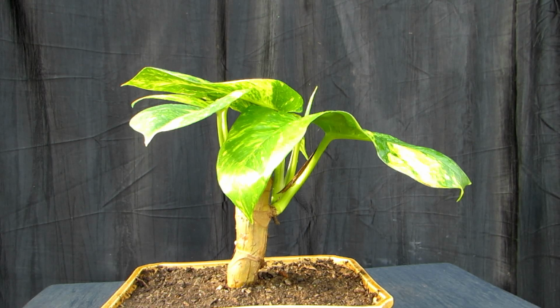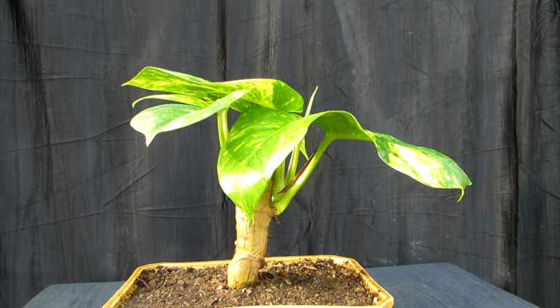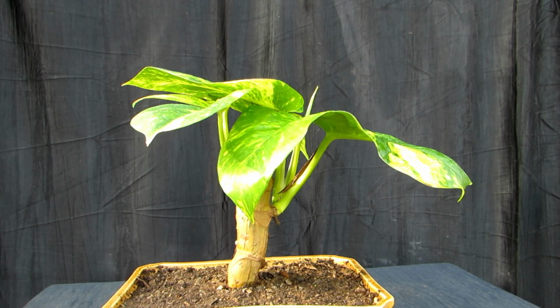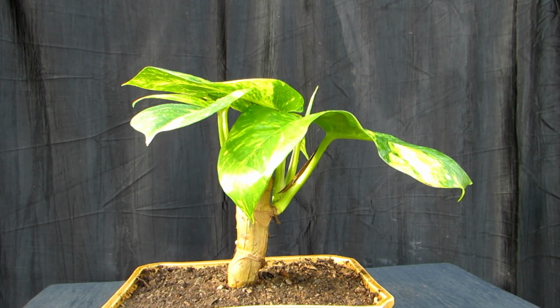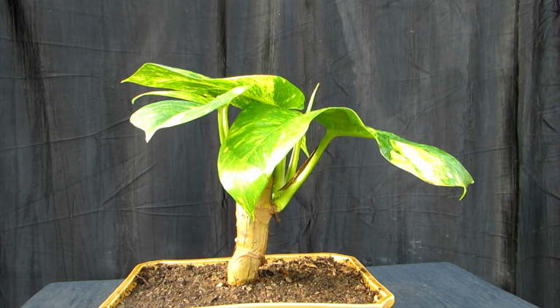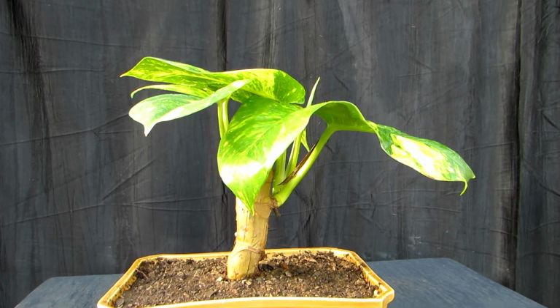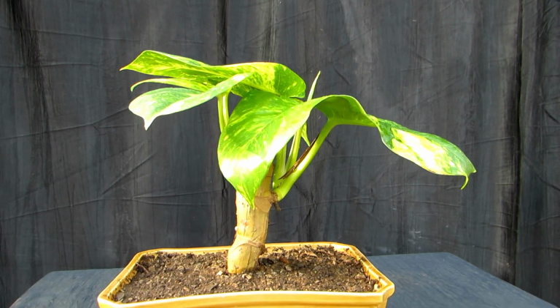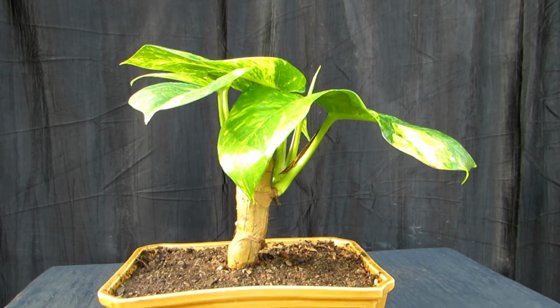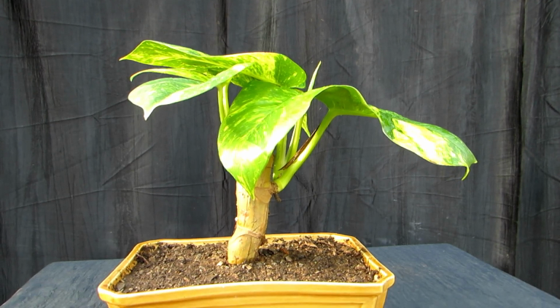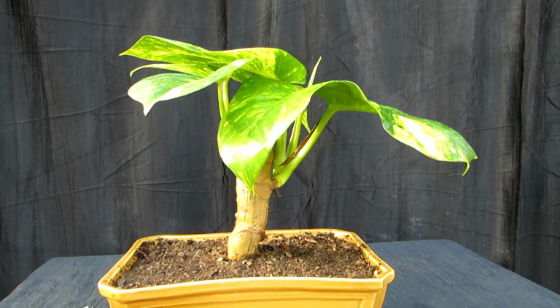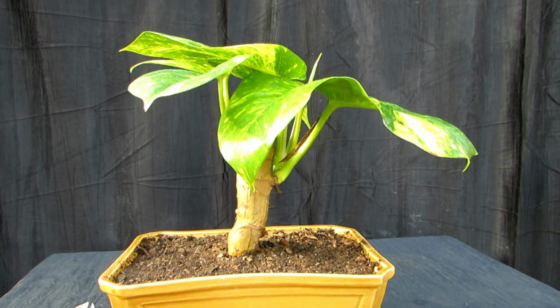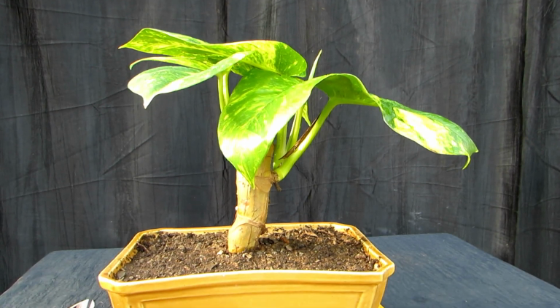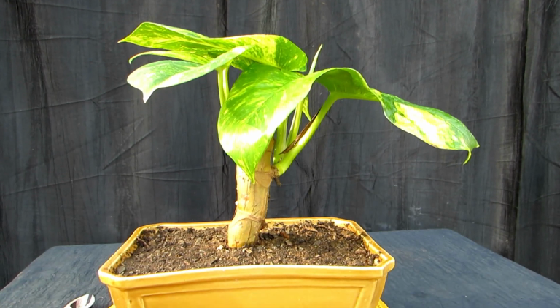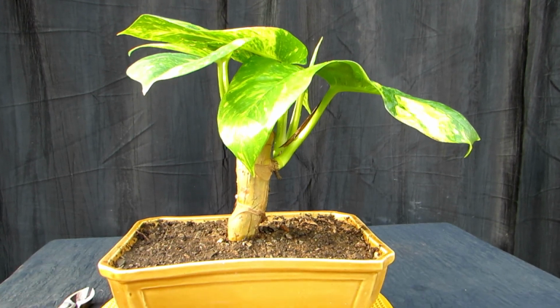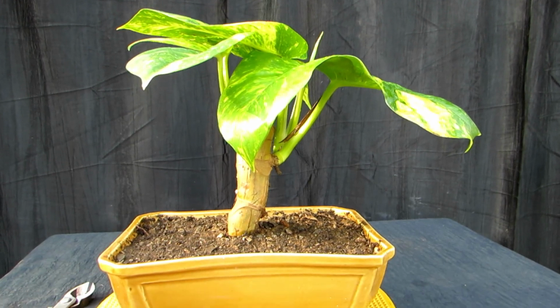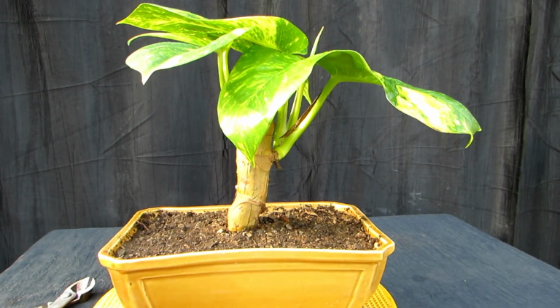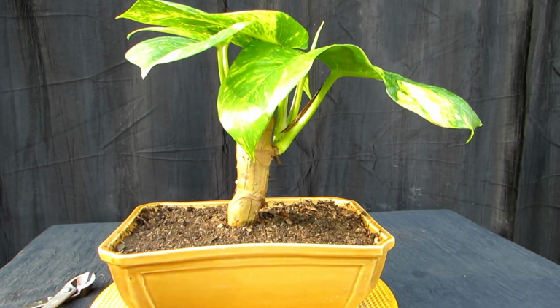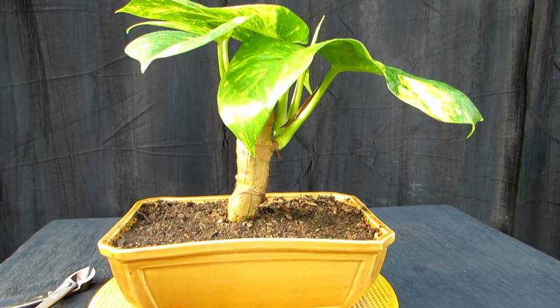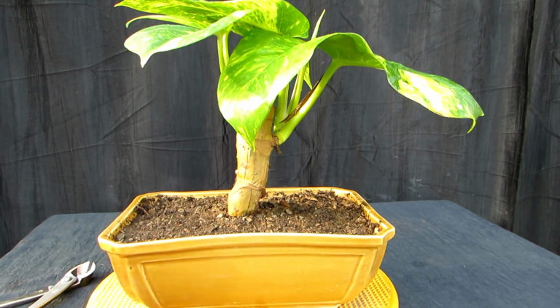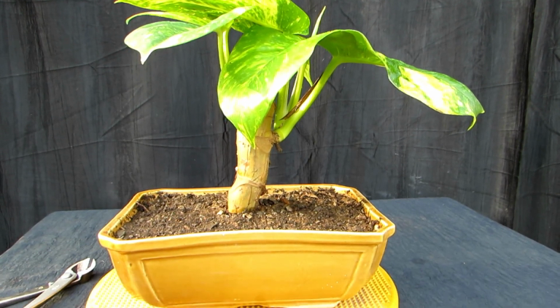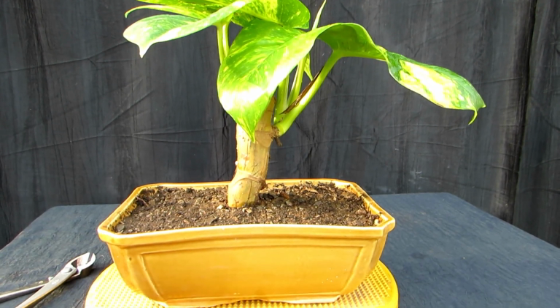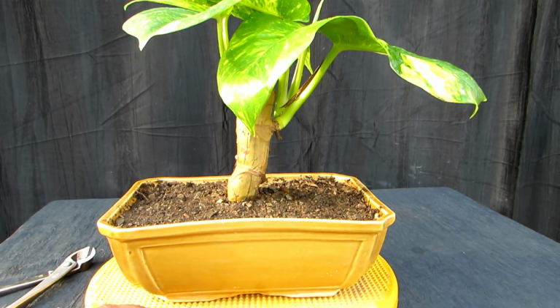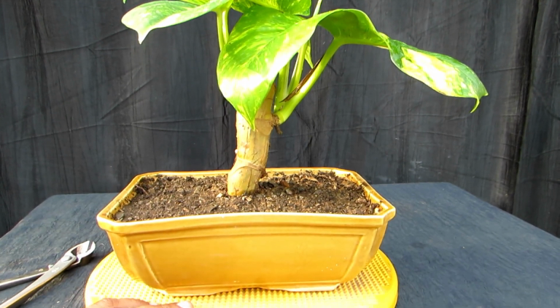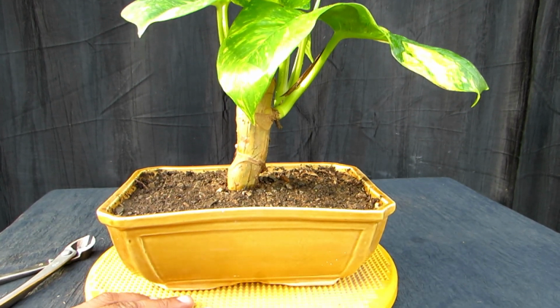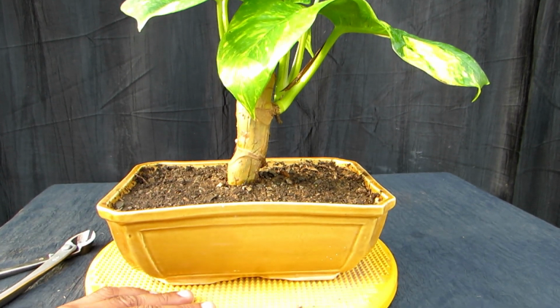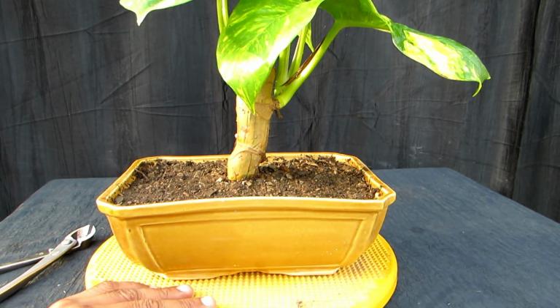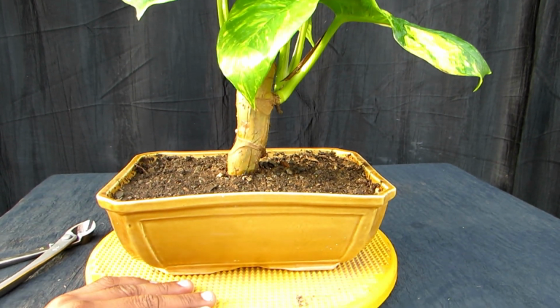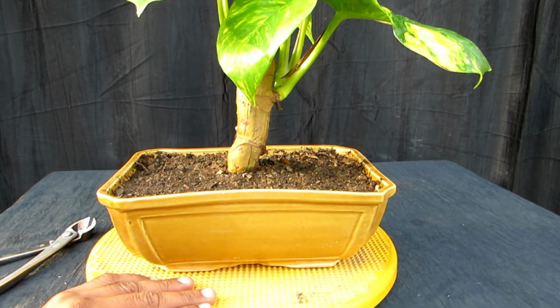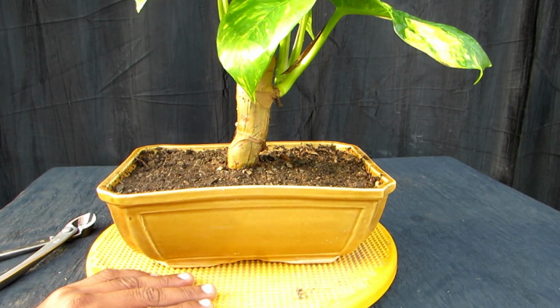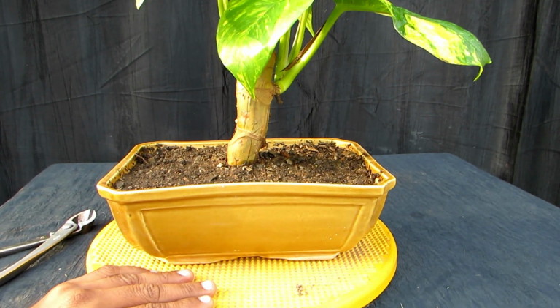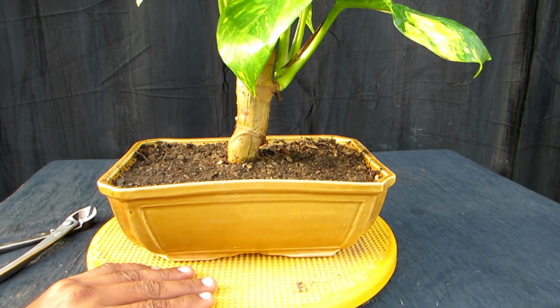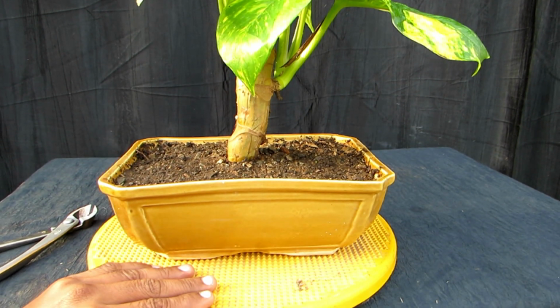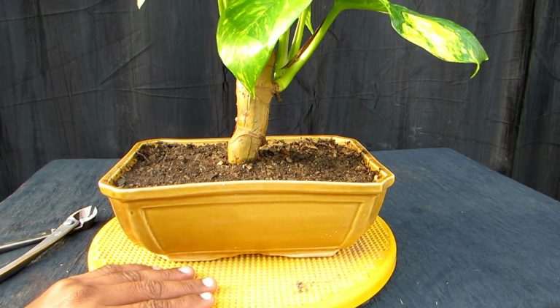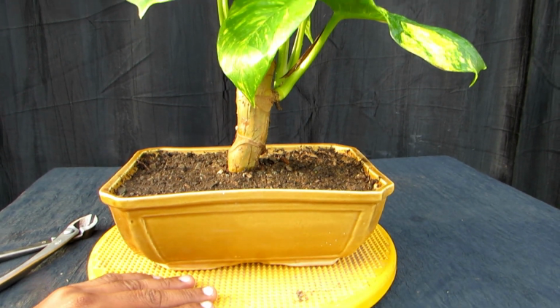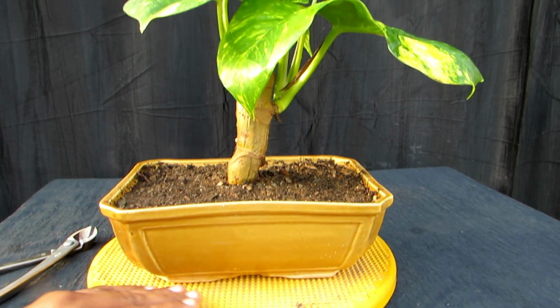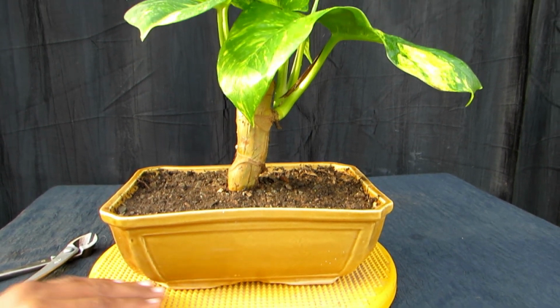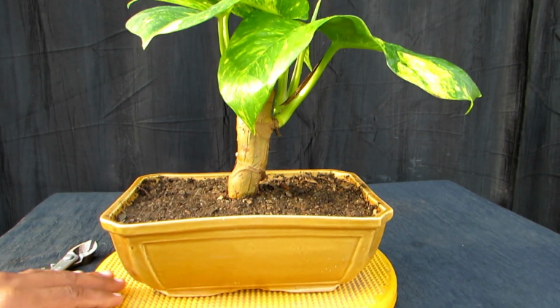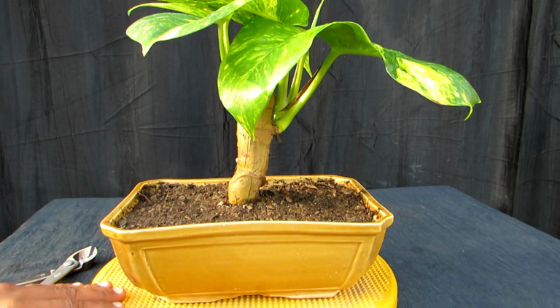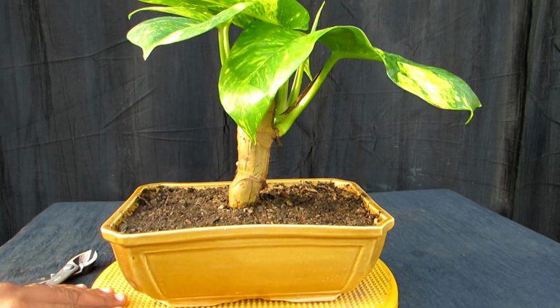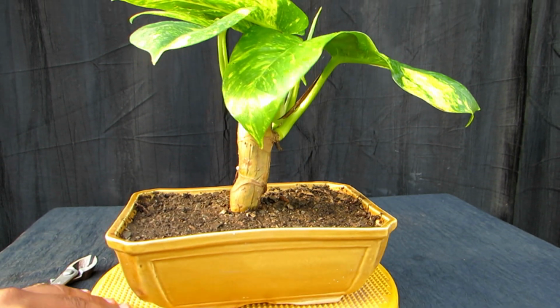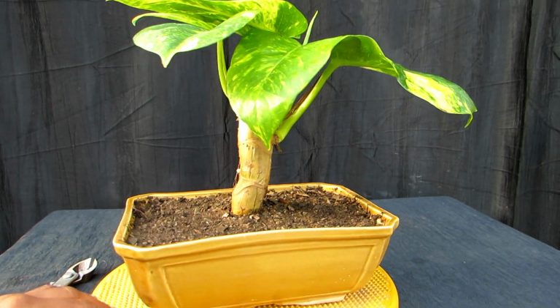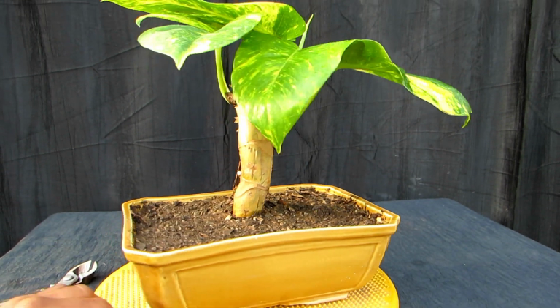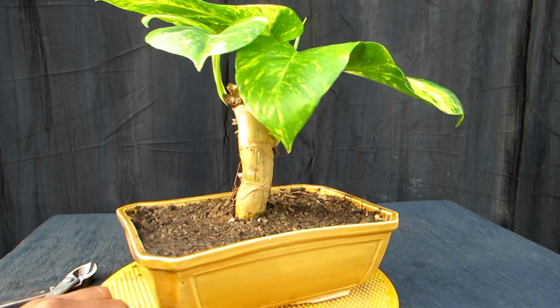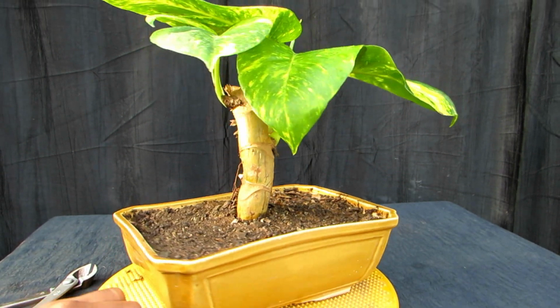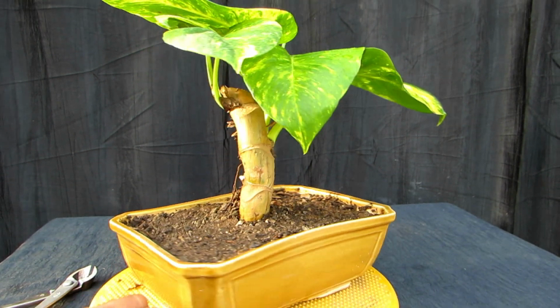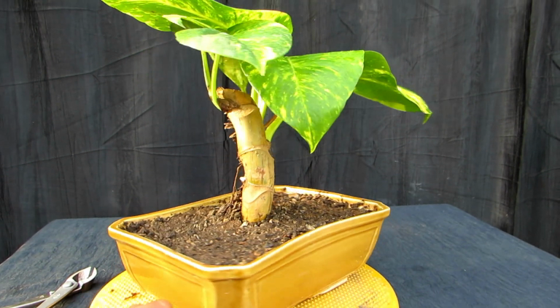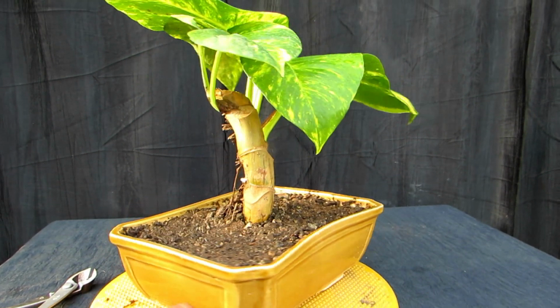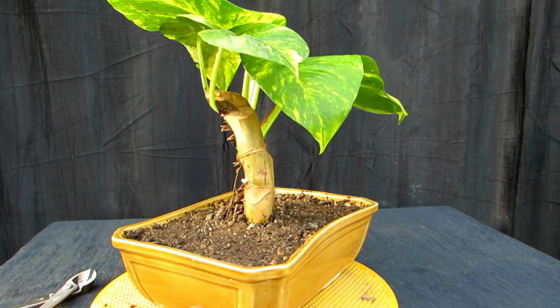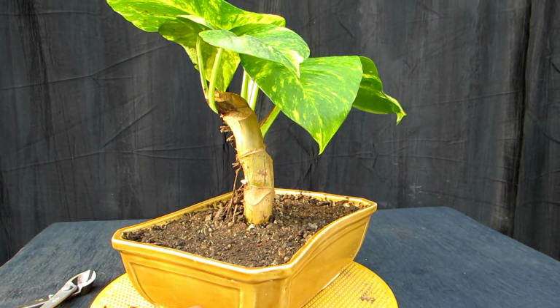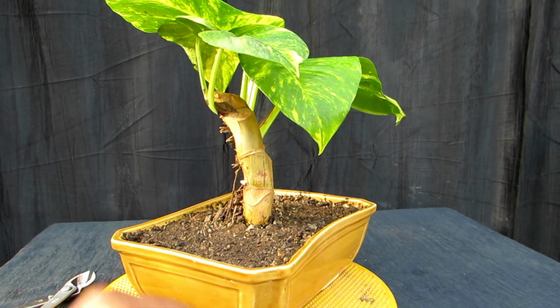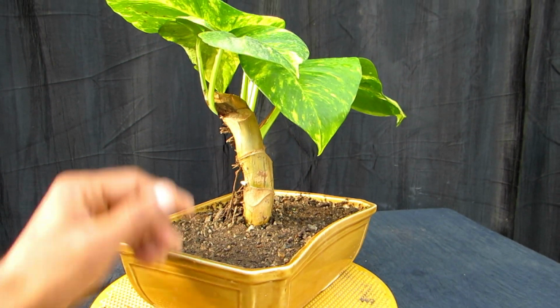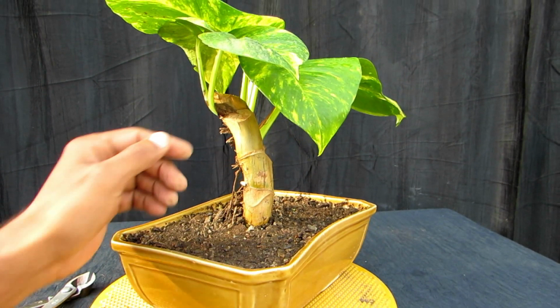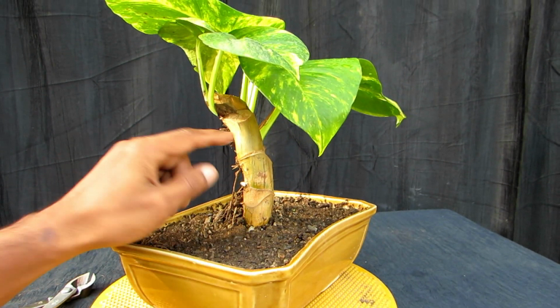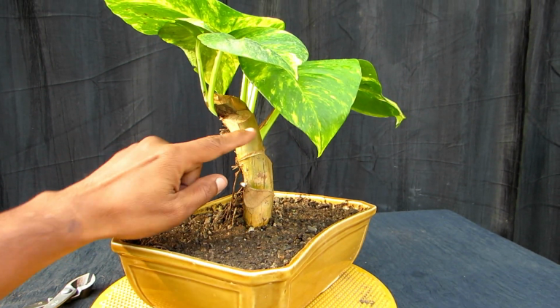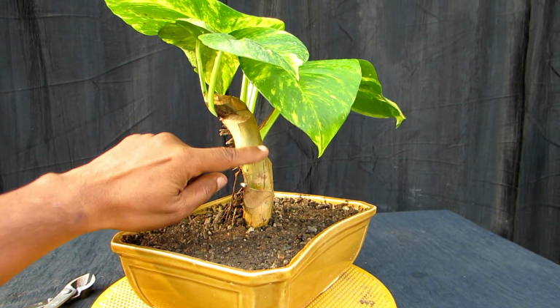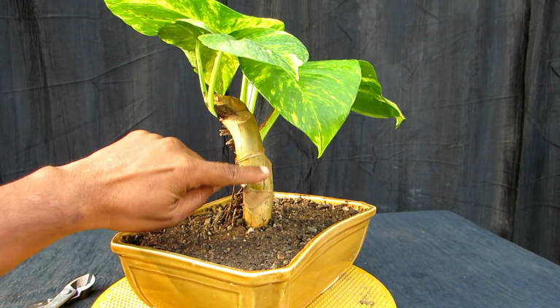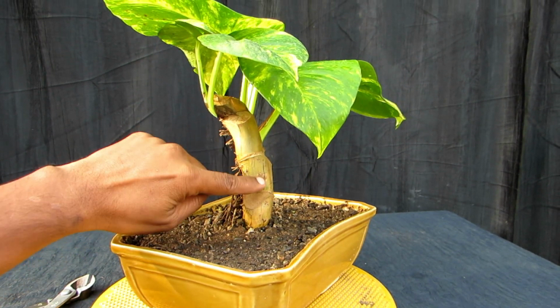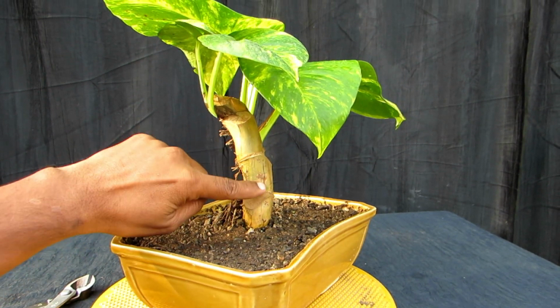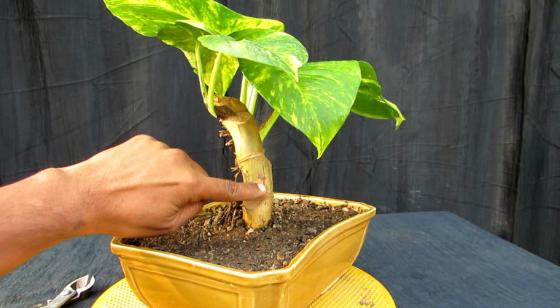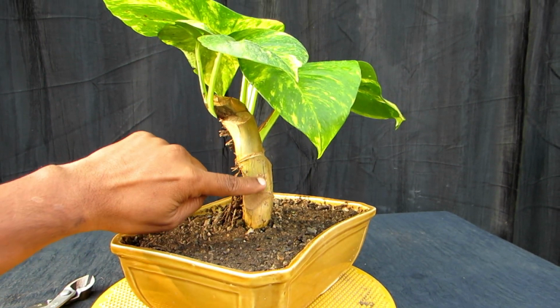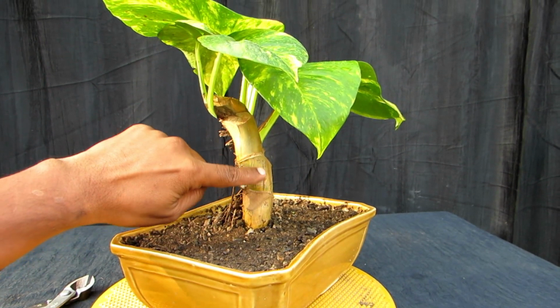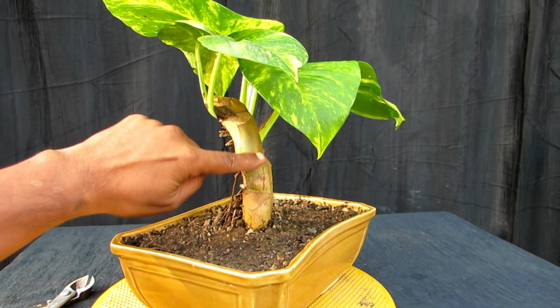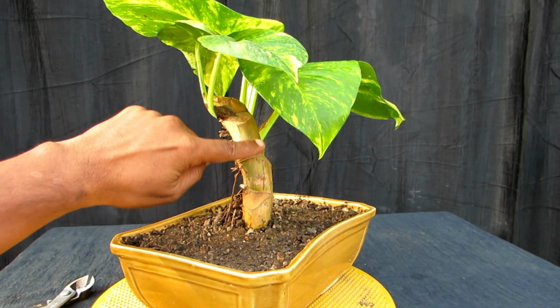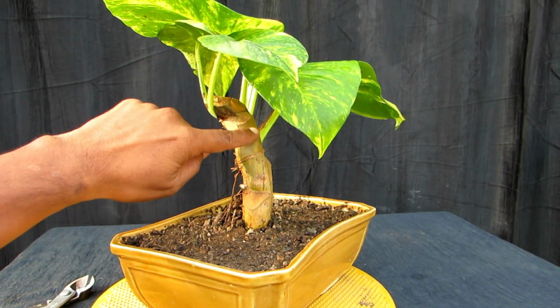So friends, if you want to put money plants in a bonsai pot, first of all you will have to select a thick branch.